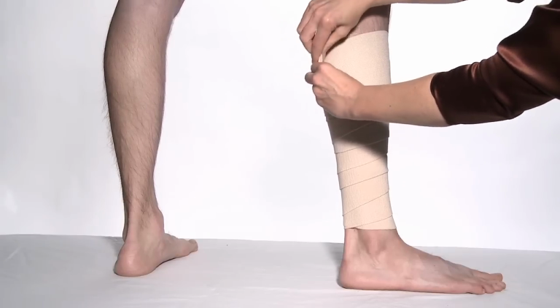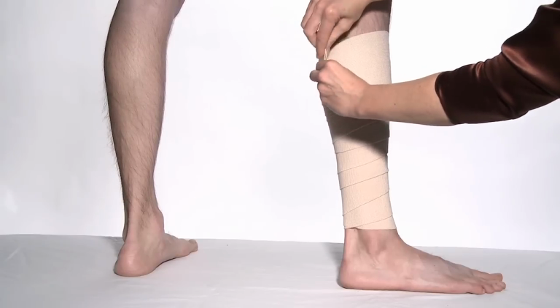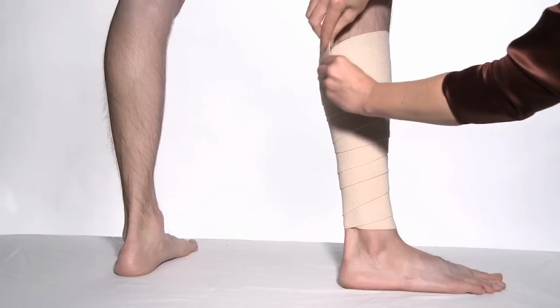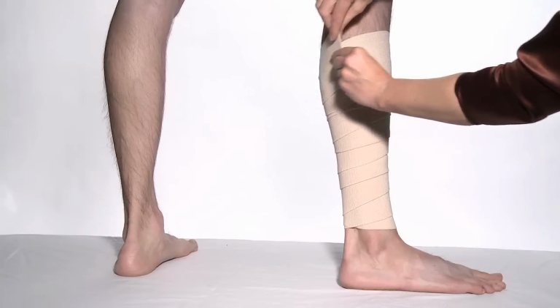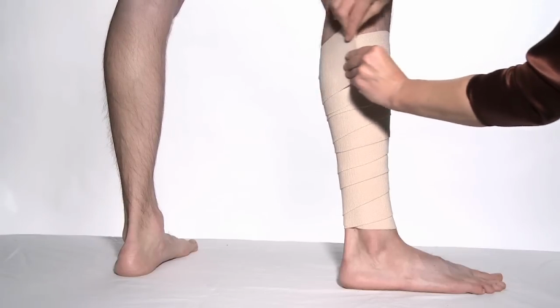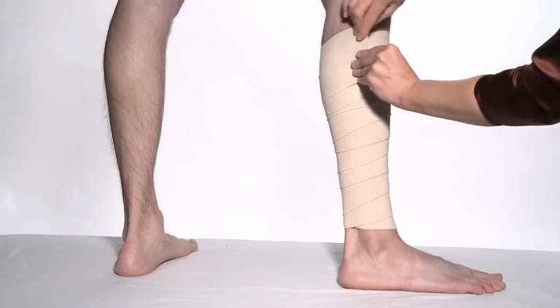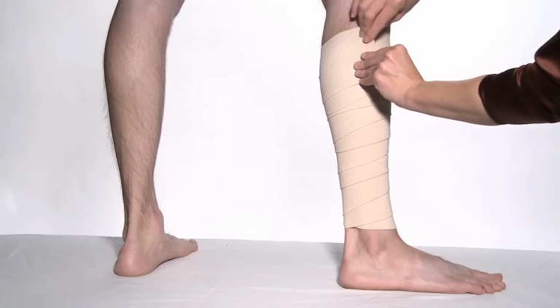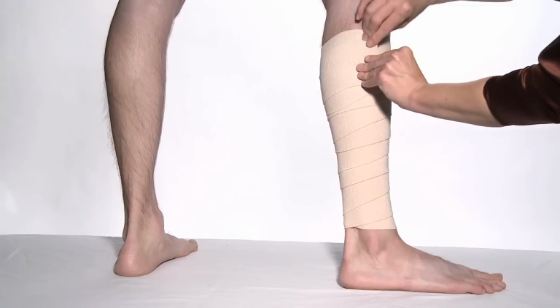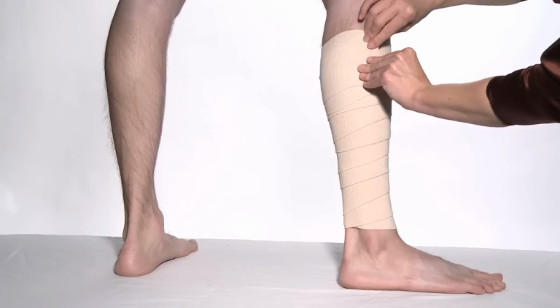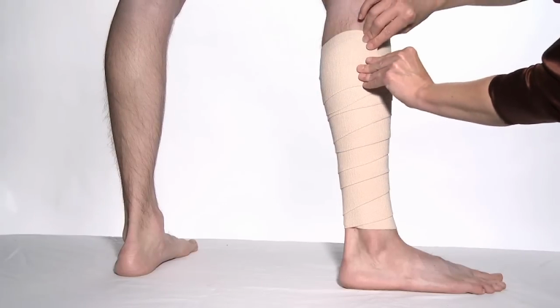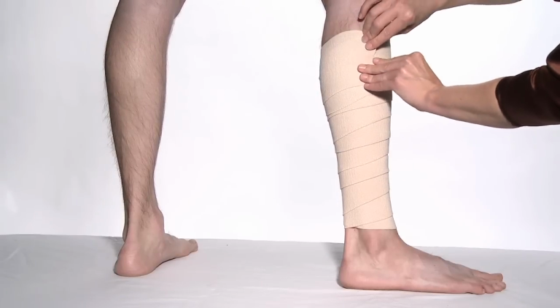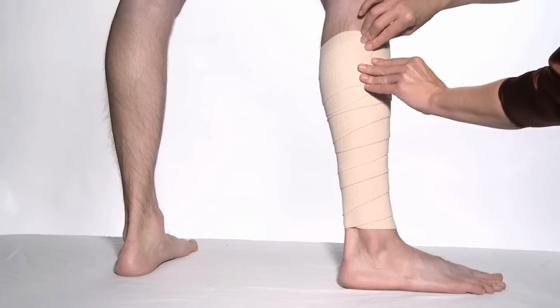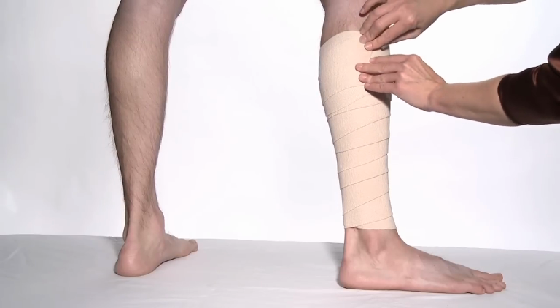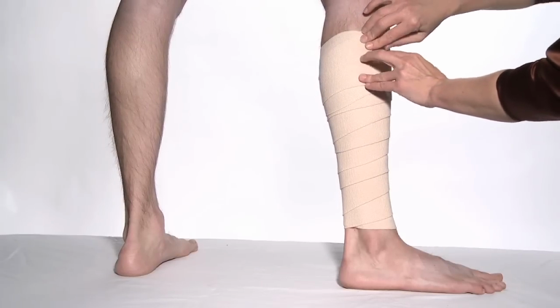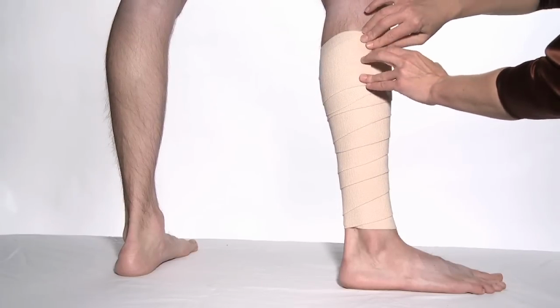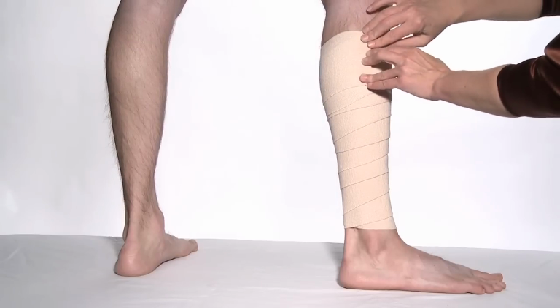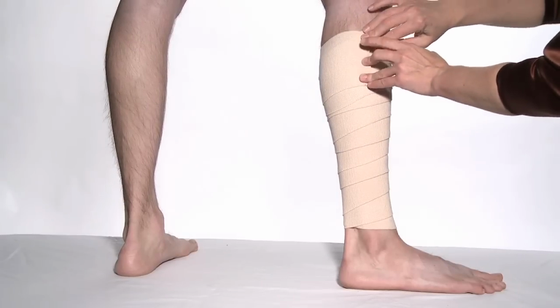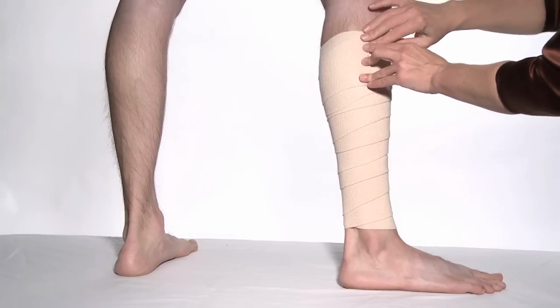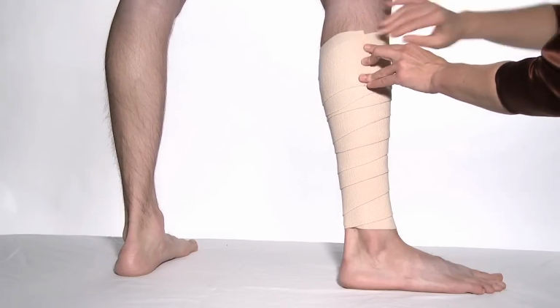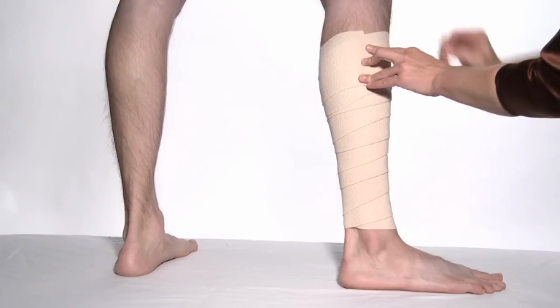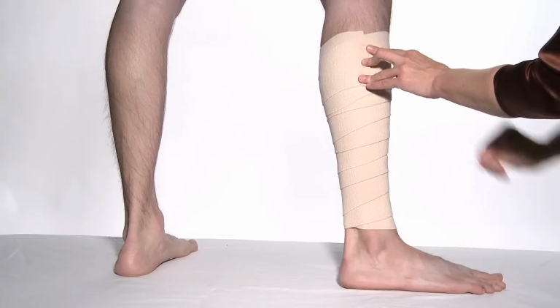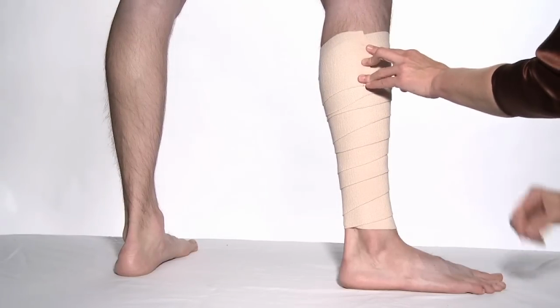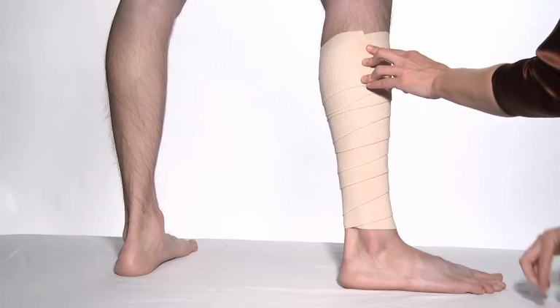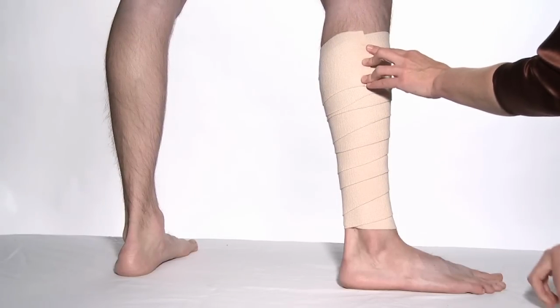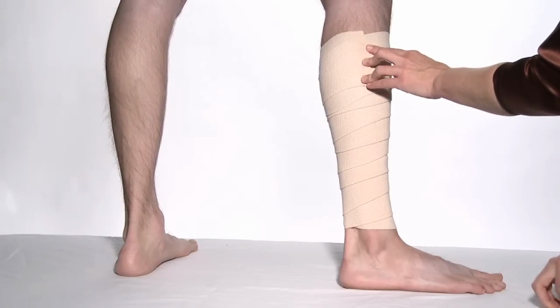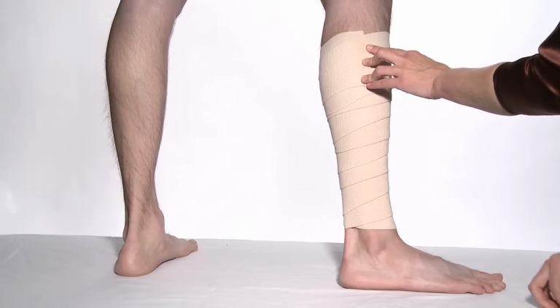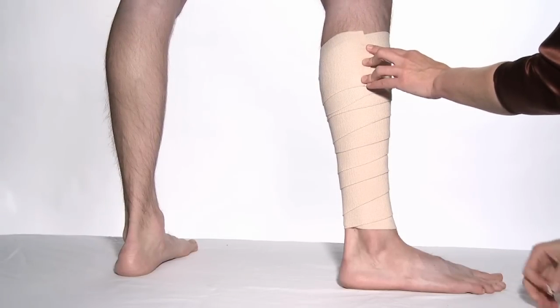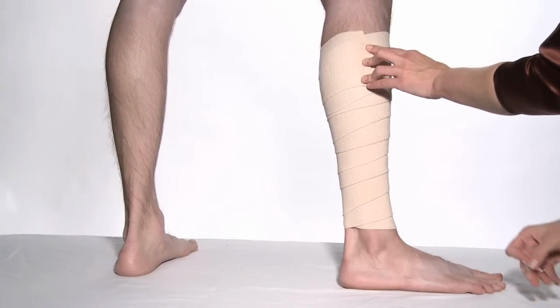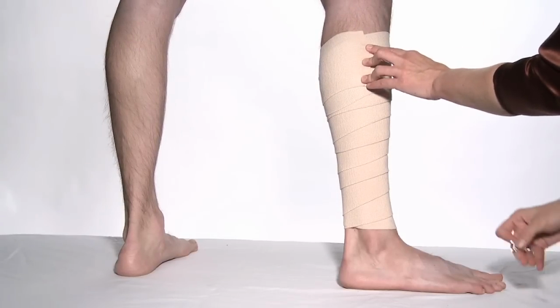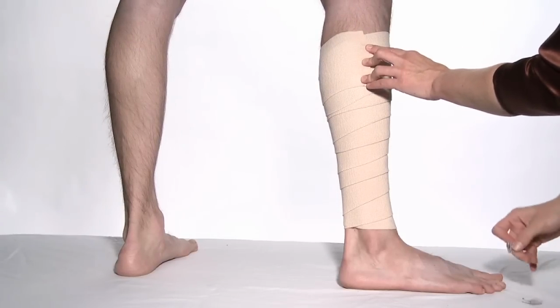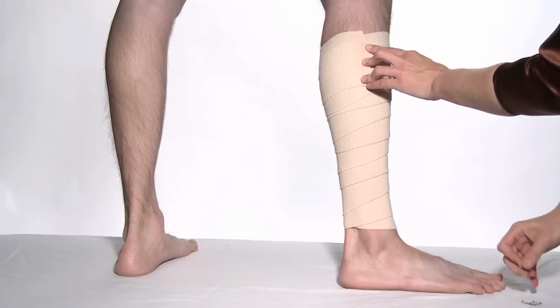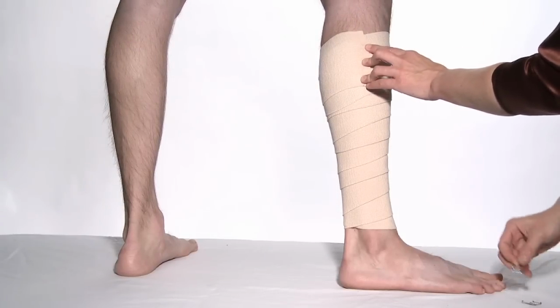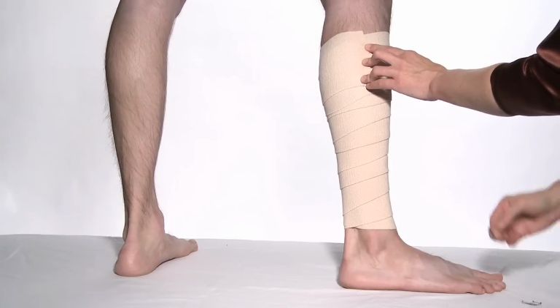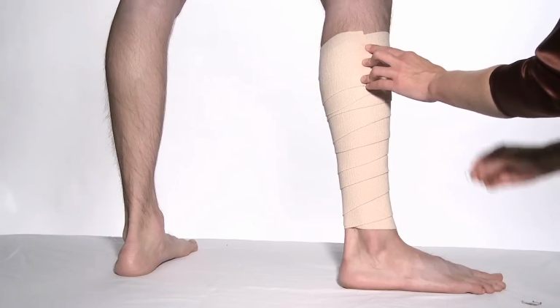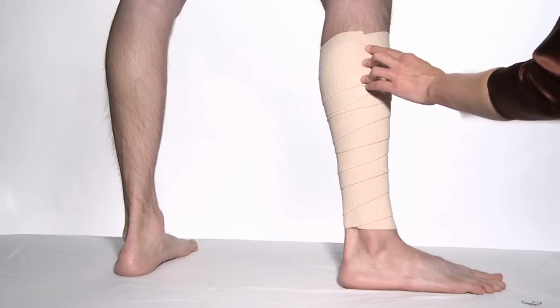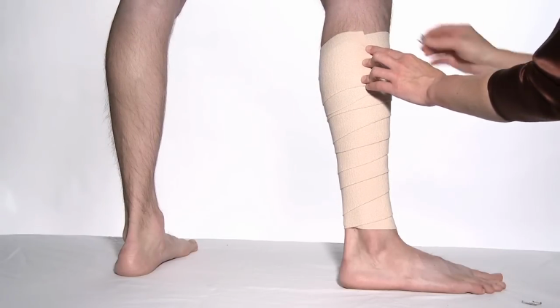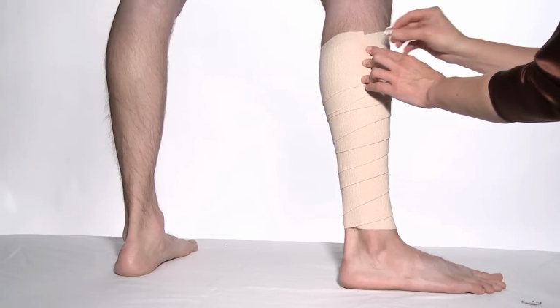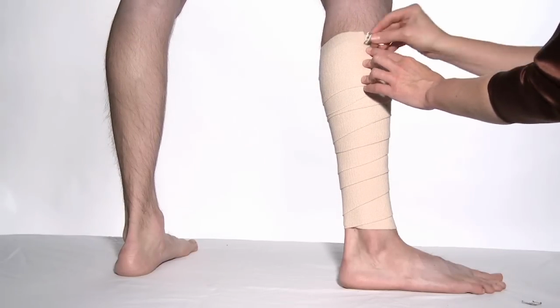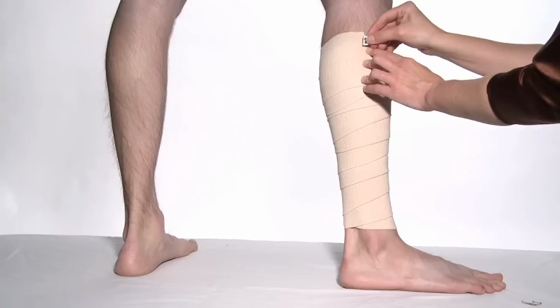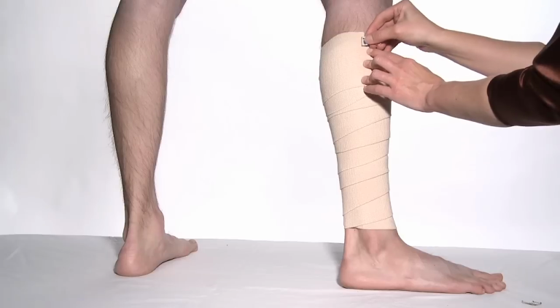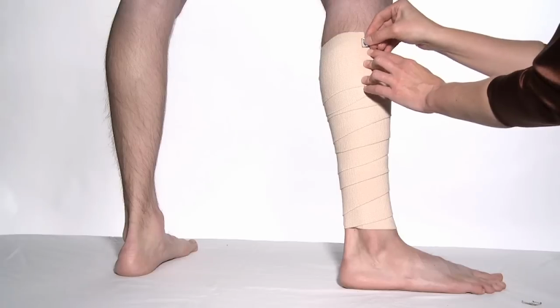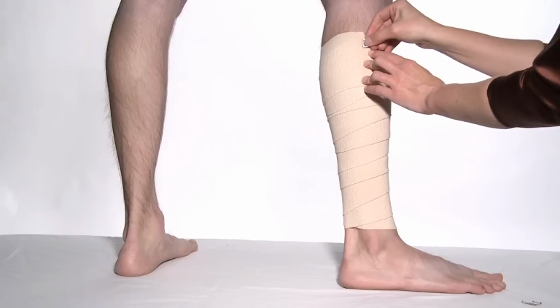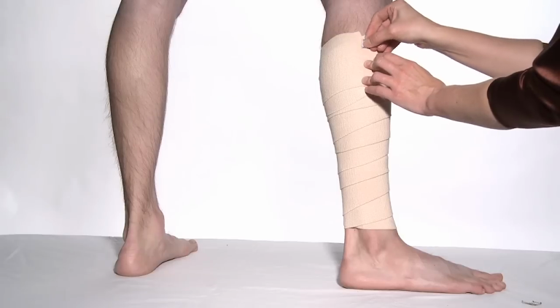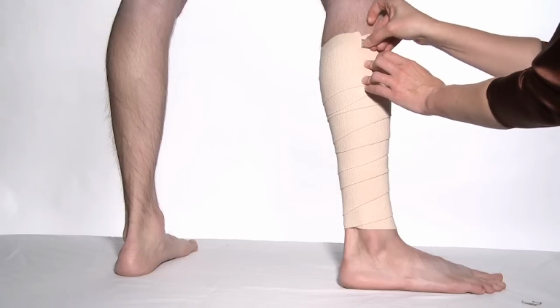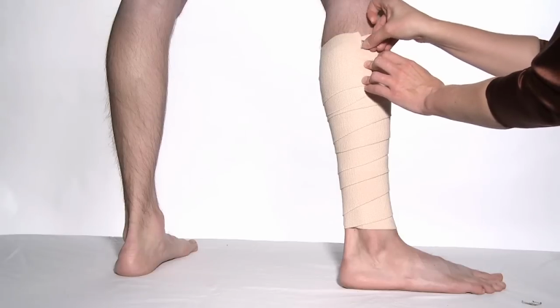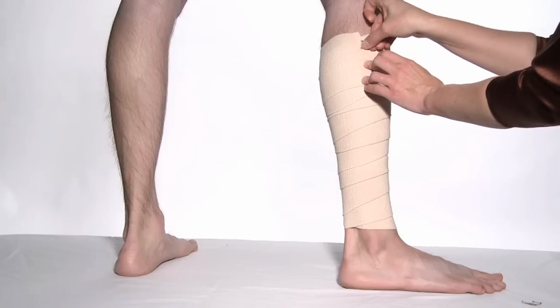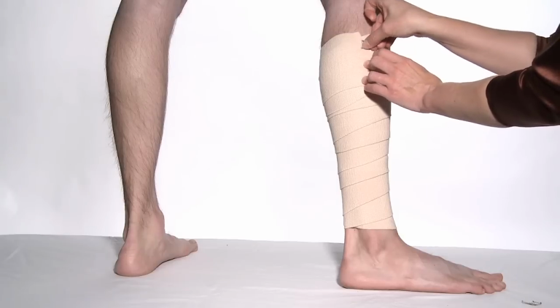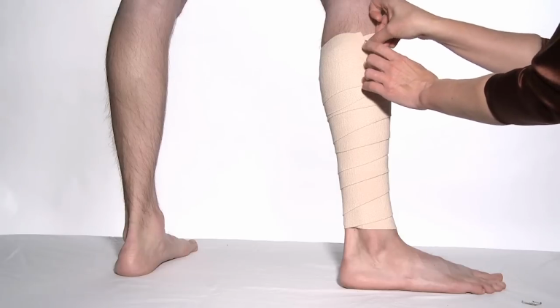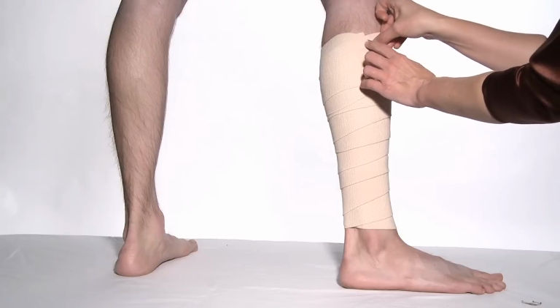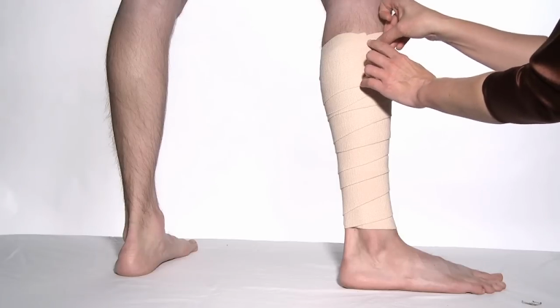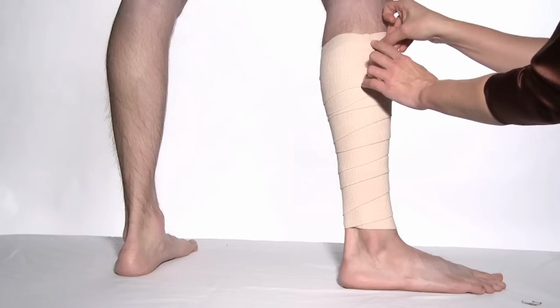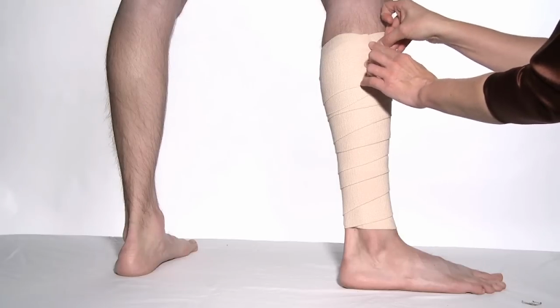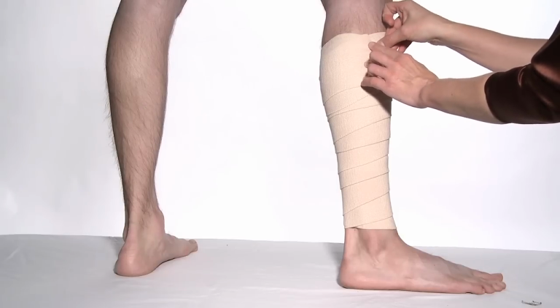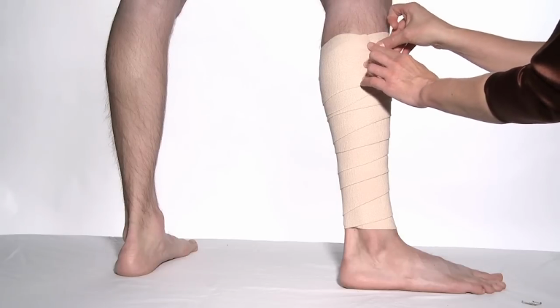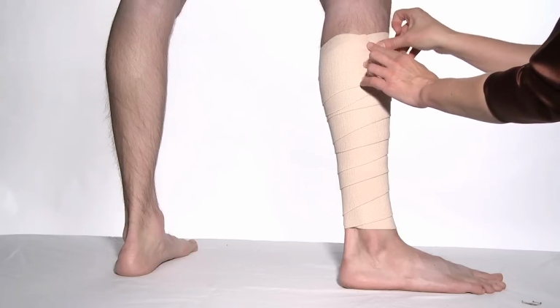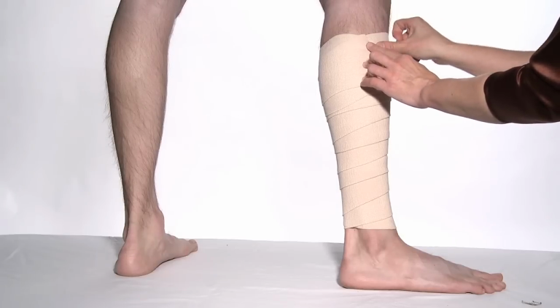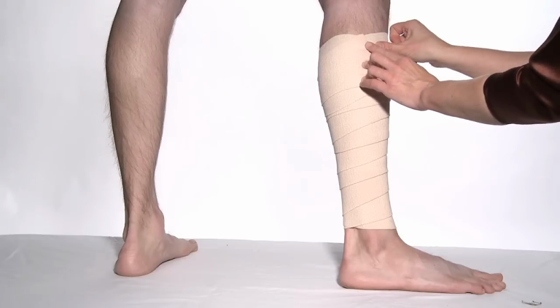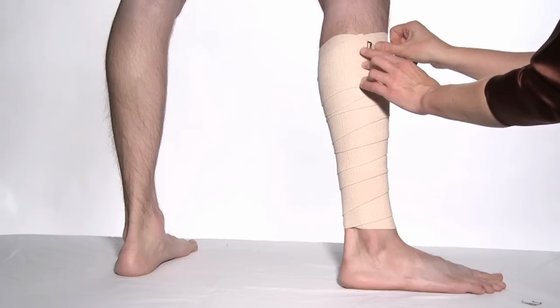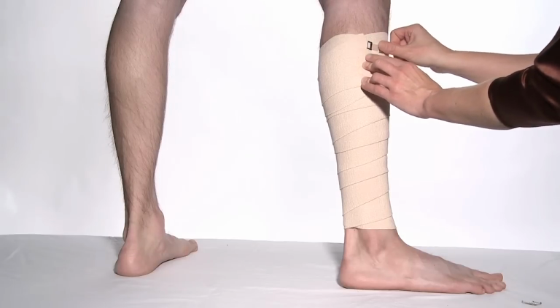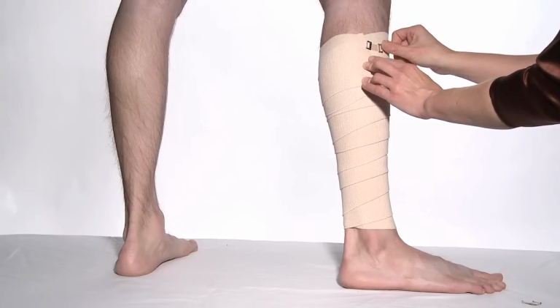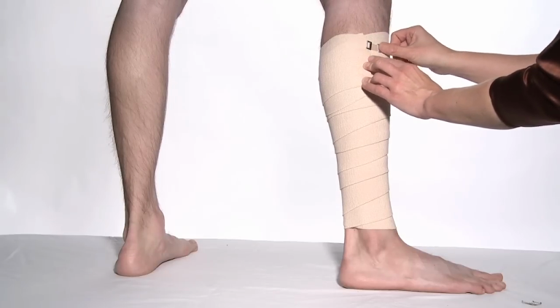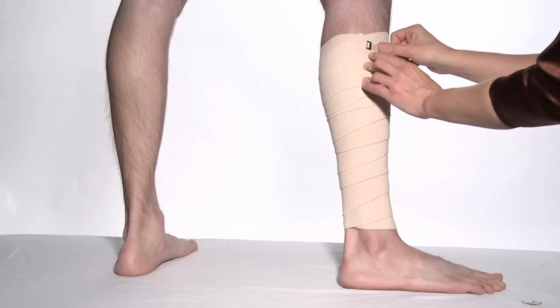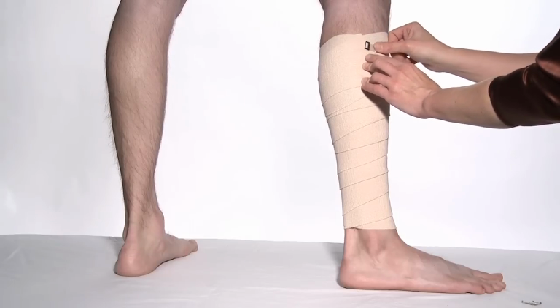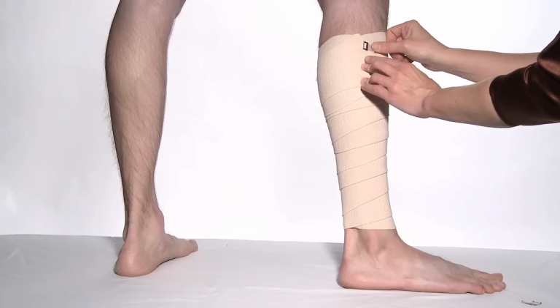Secure the bandage with the elastic clips, or if using the self-adhering bandage, by smoothing down the end.